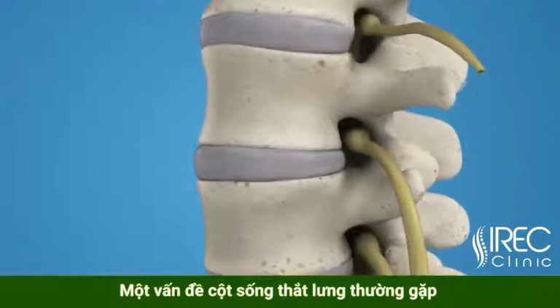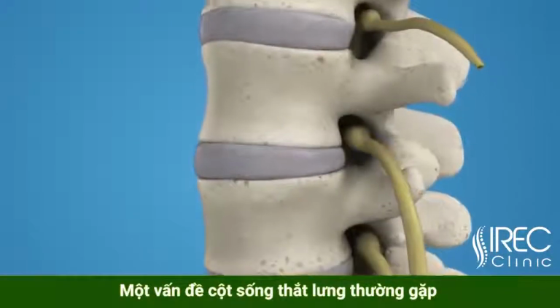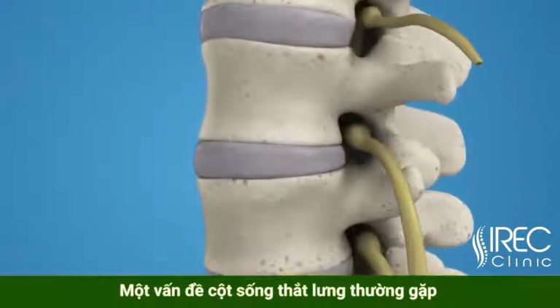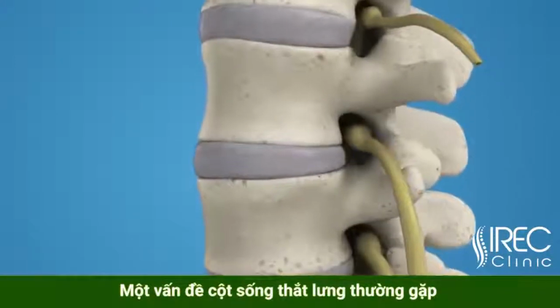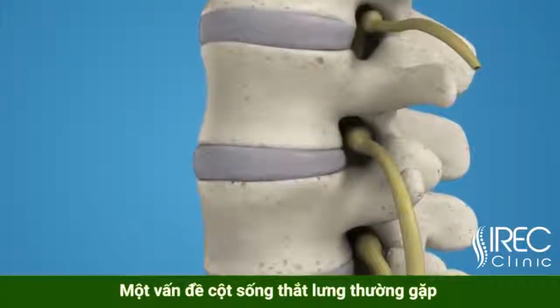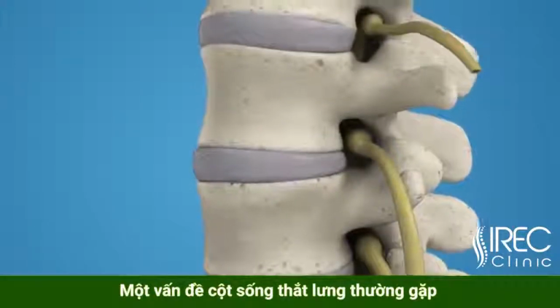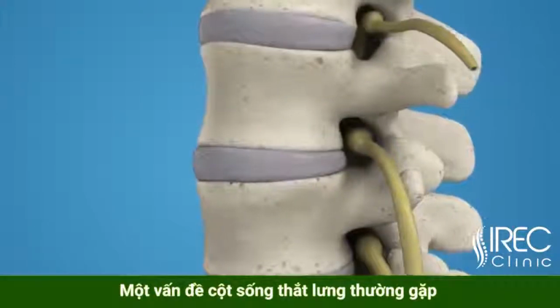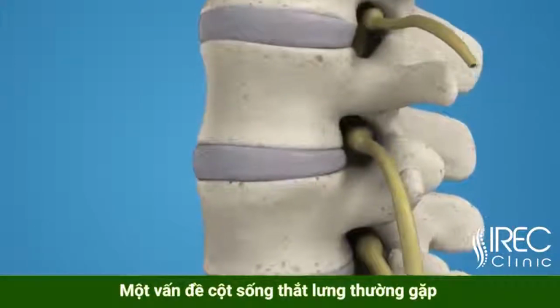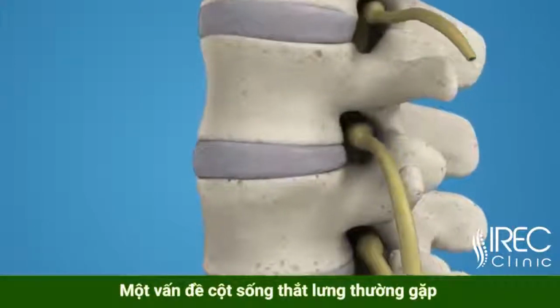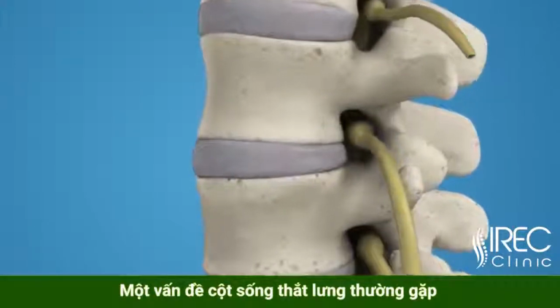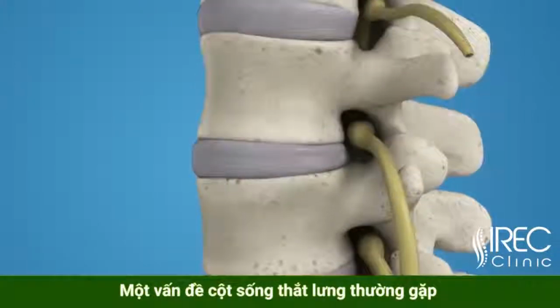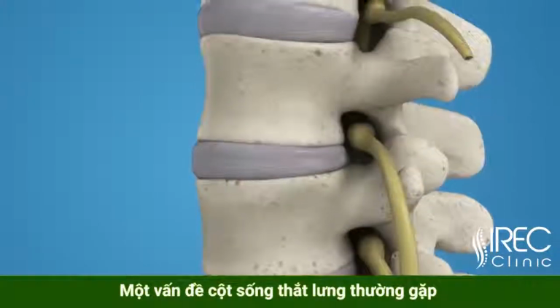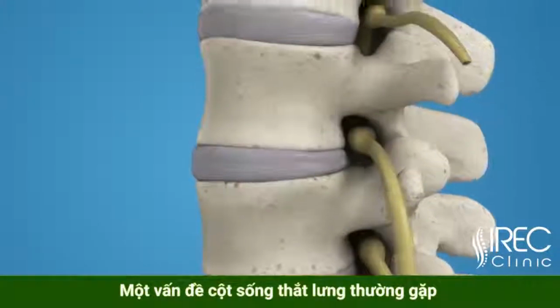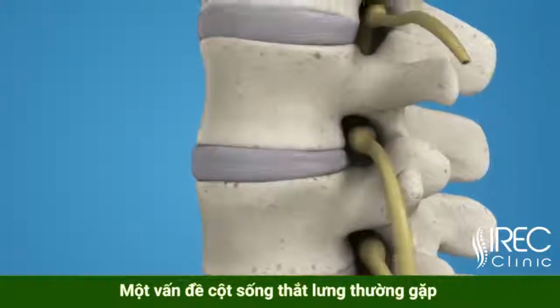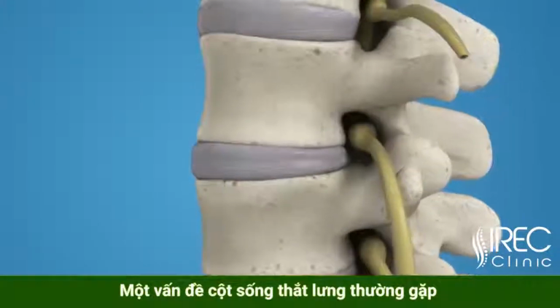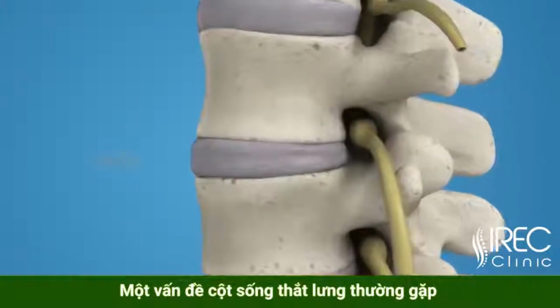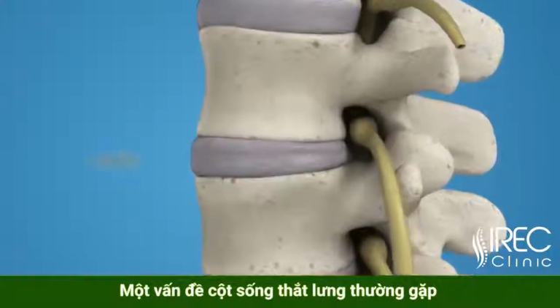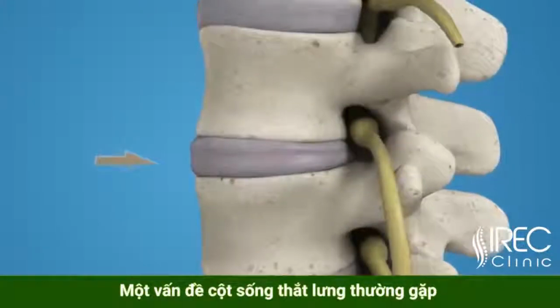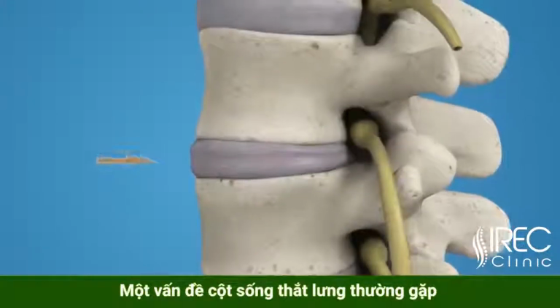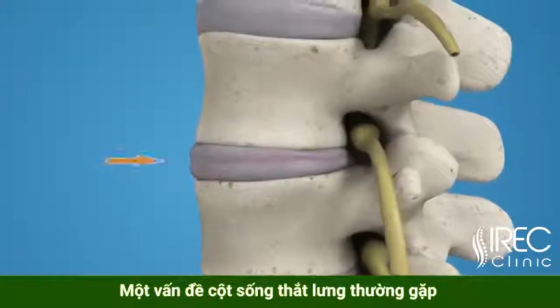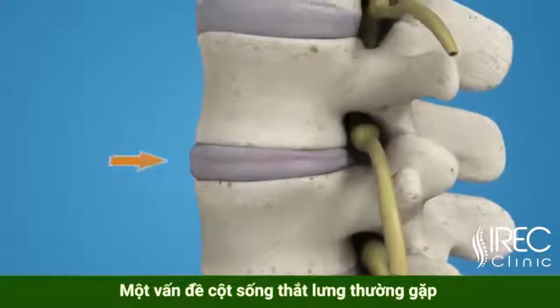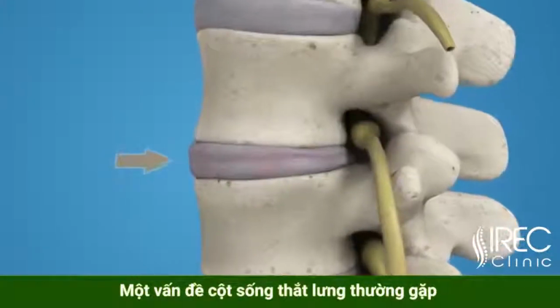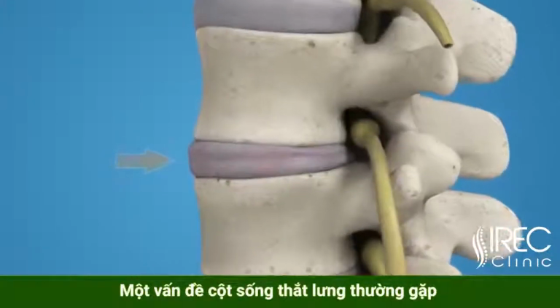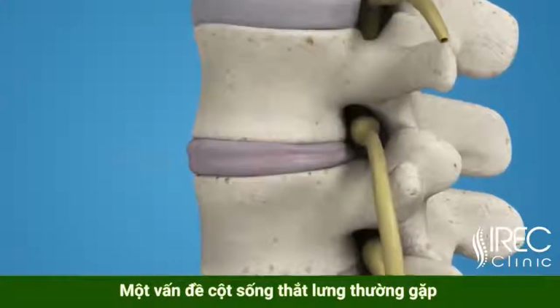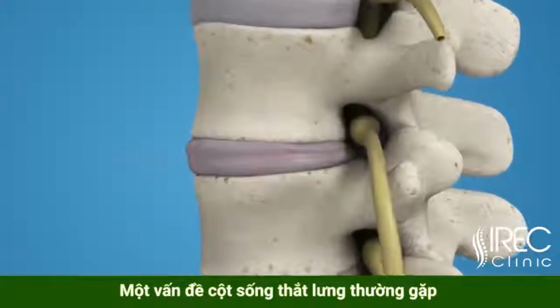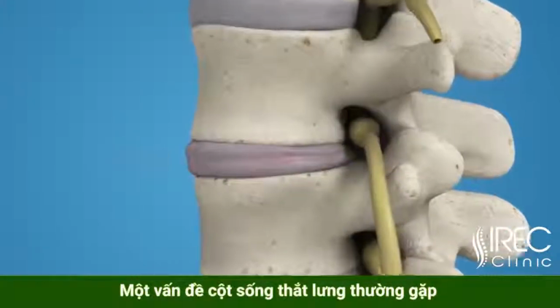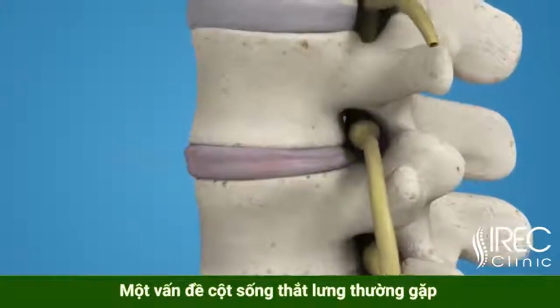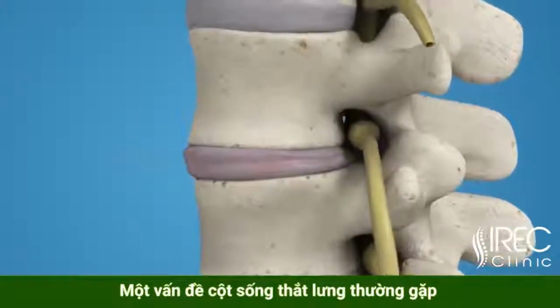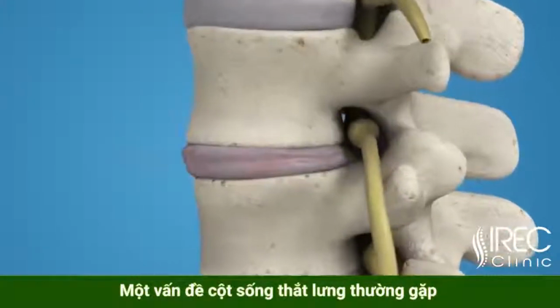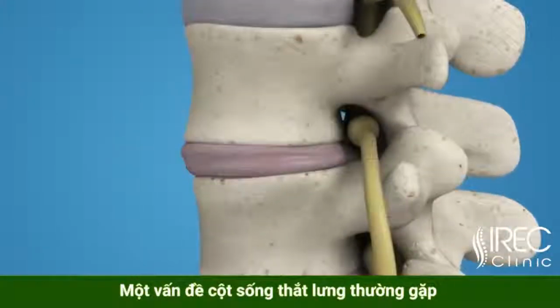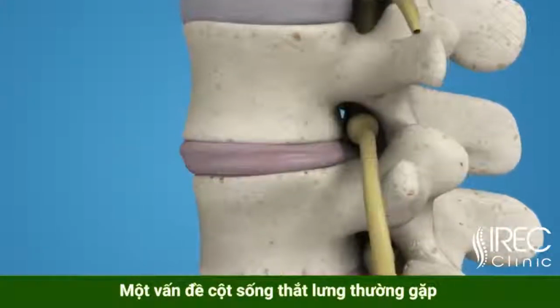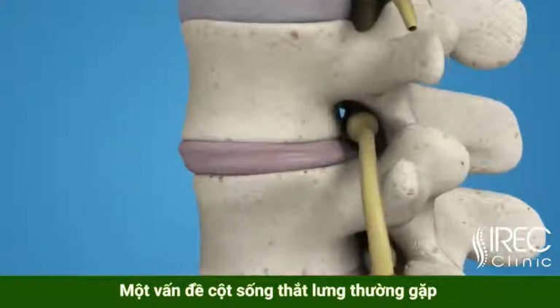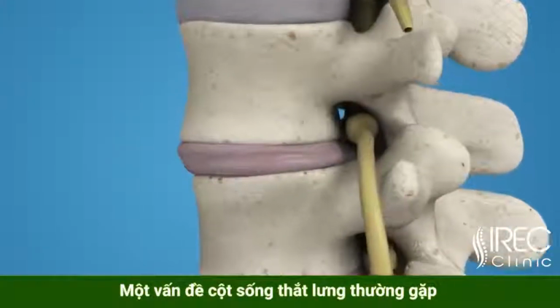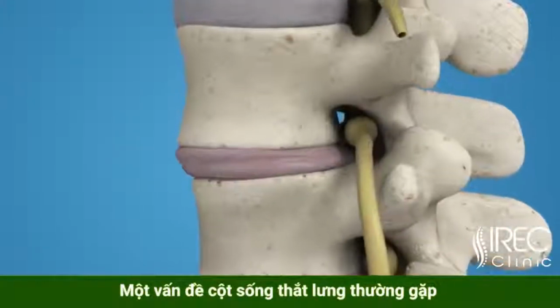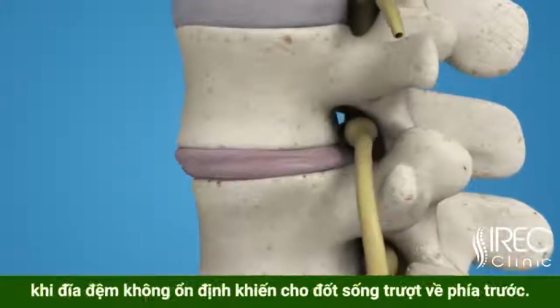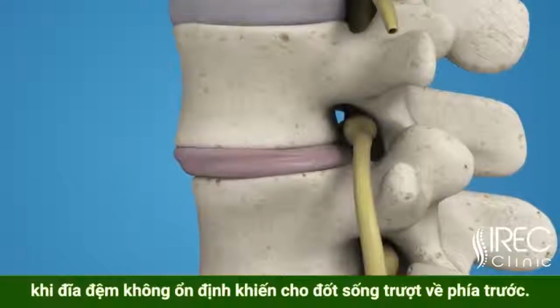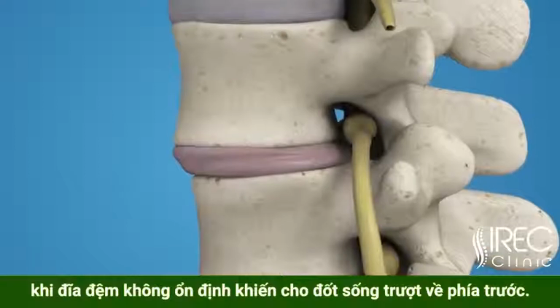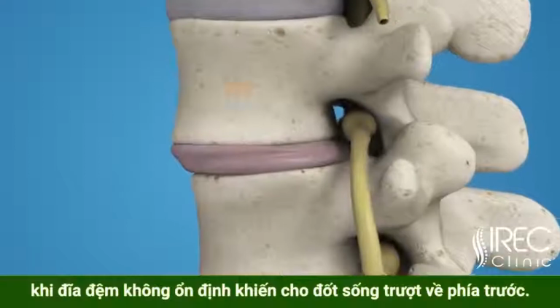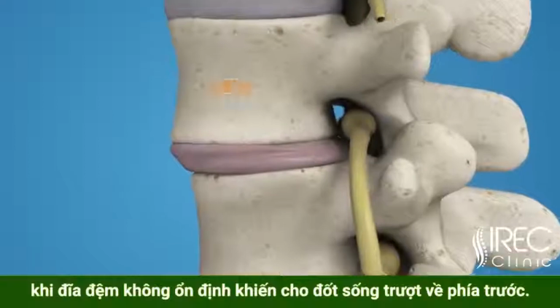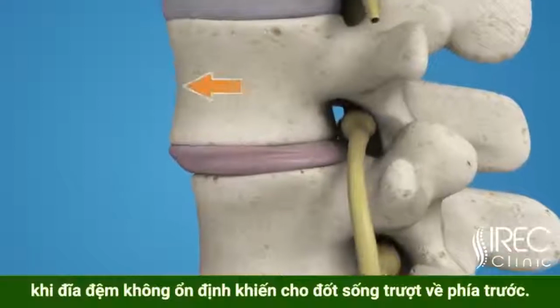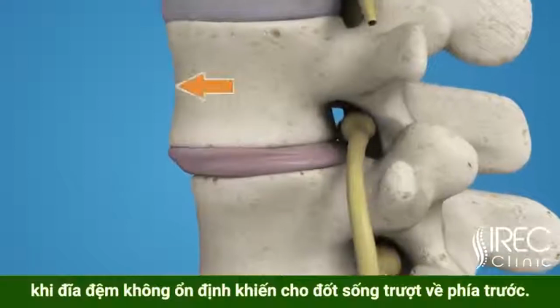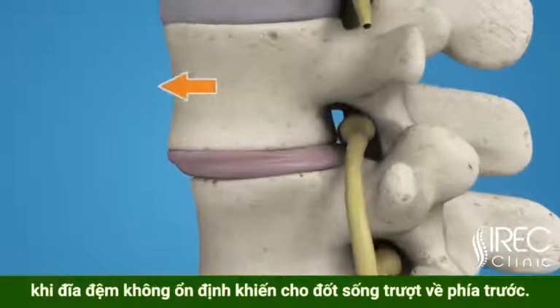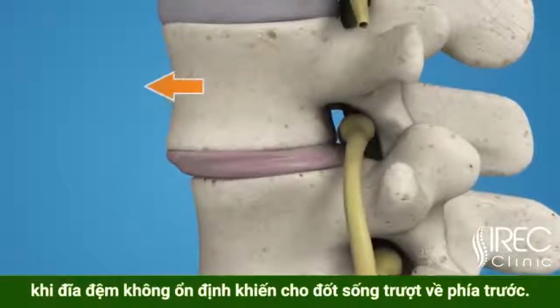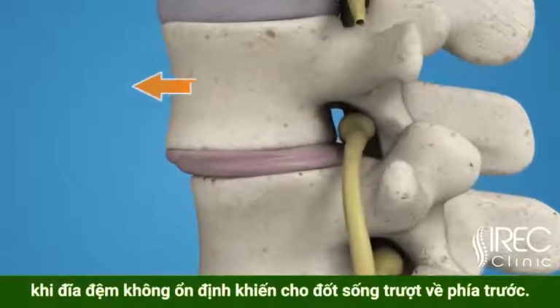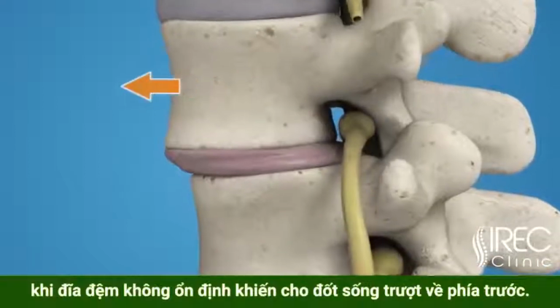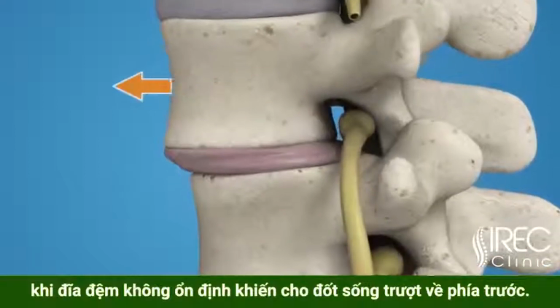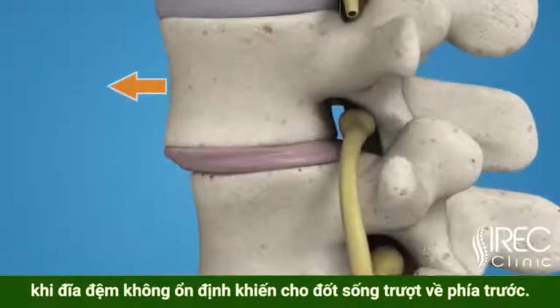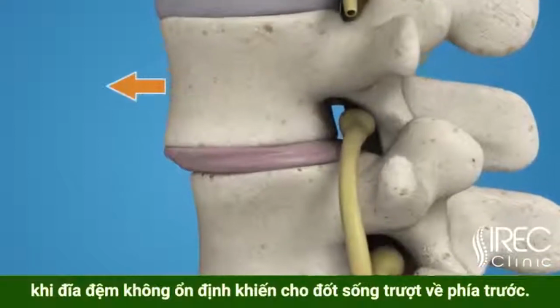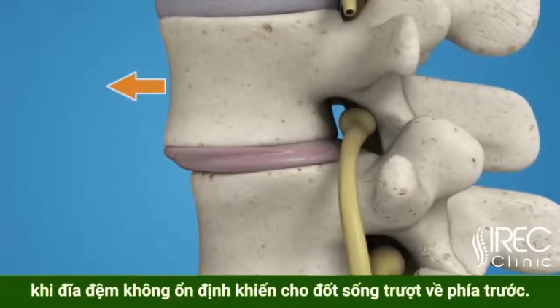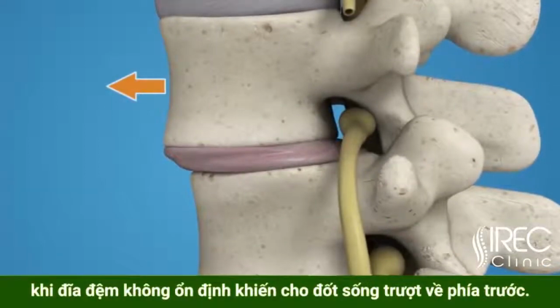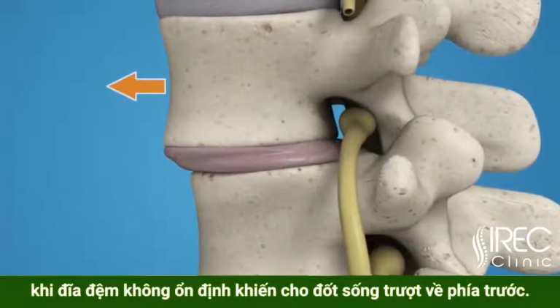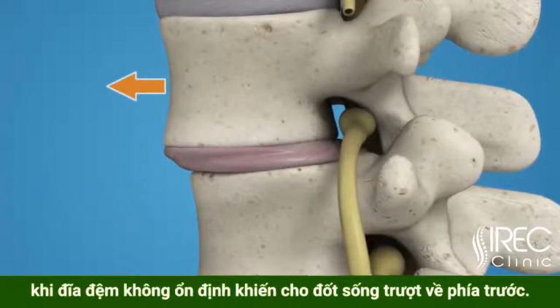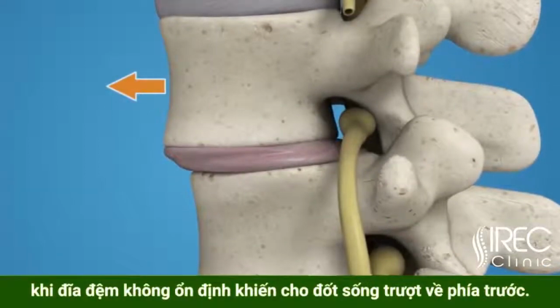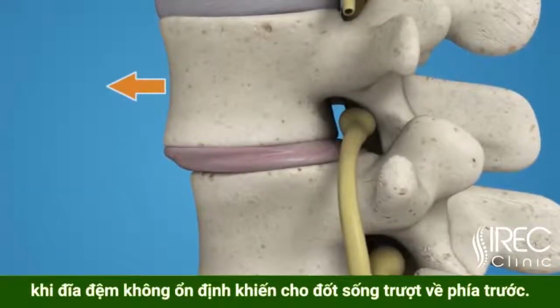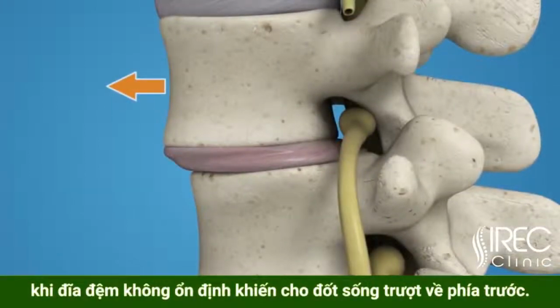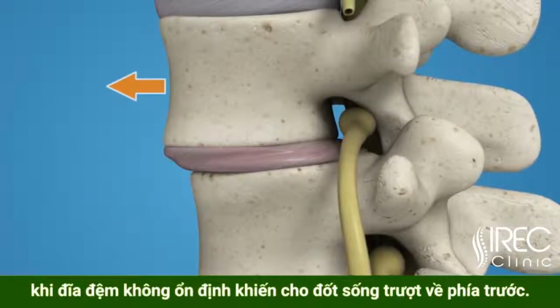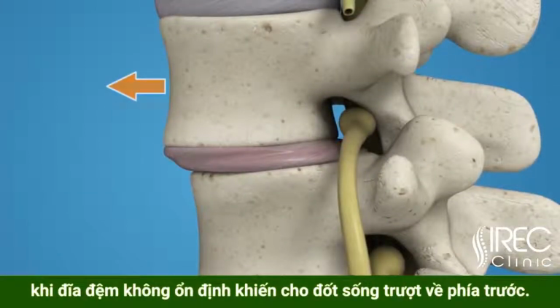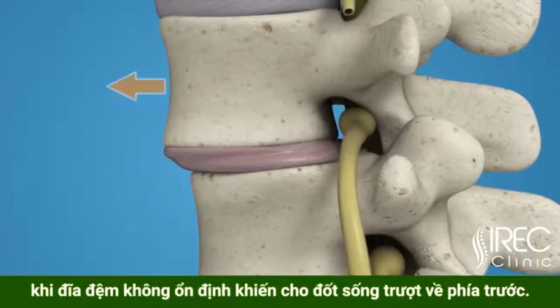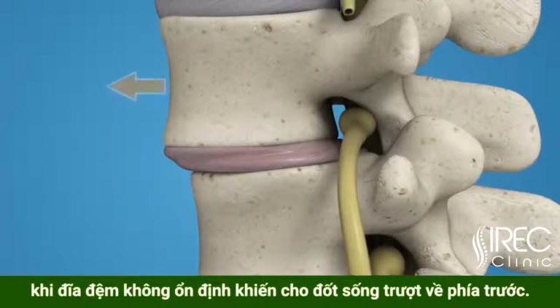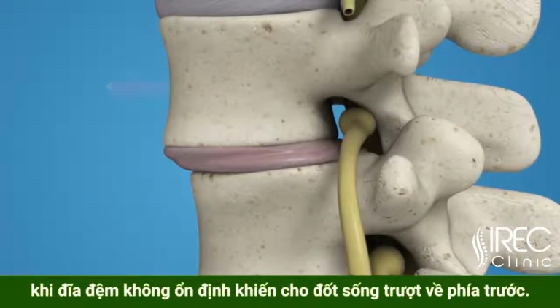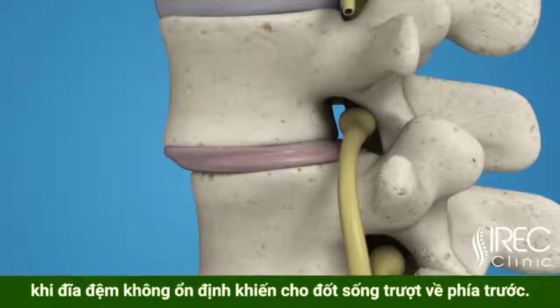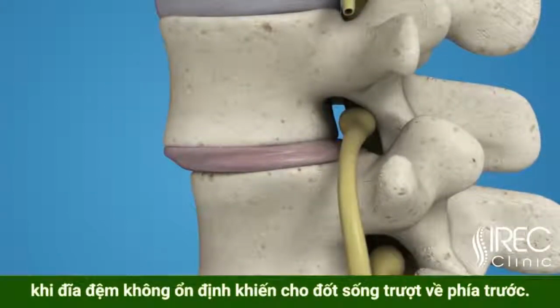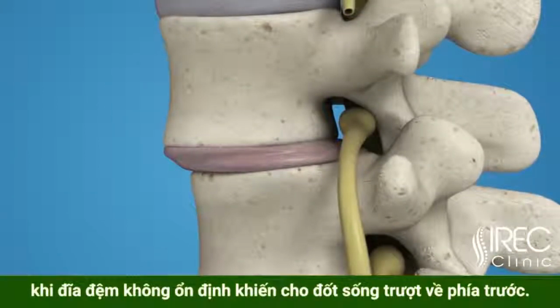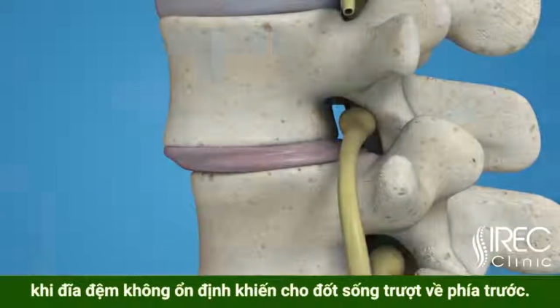Spondylolisthesis is a common lumbar spine problem where the disc is unstable and allows the upper vertebral body to slide forward.